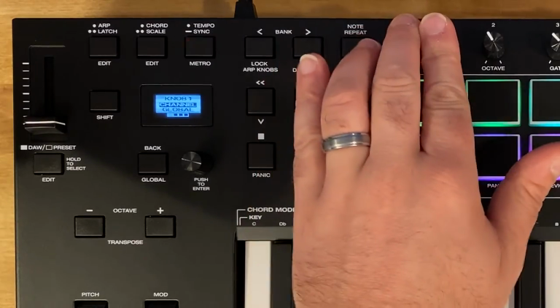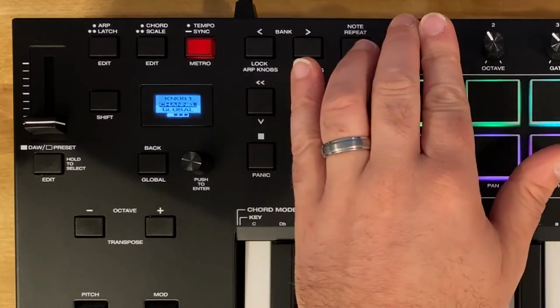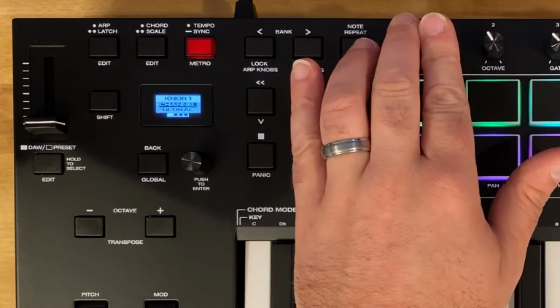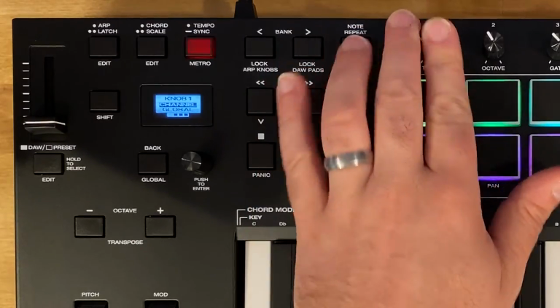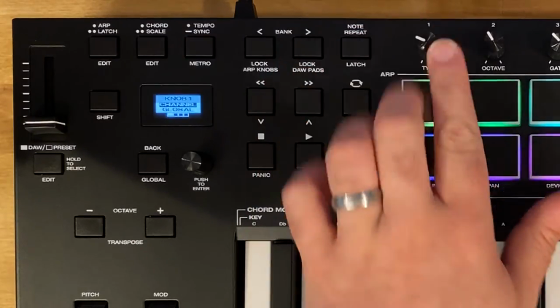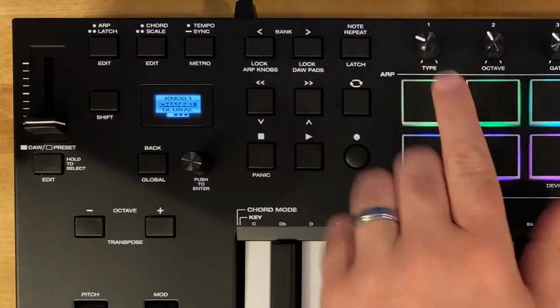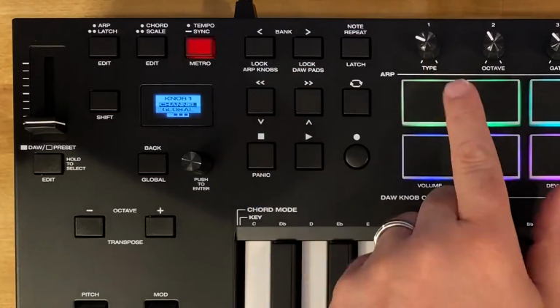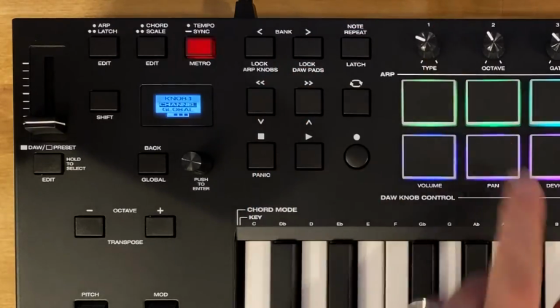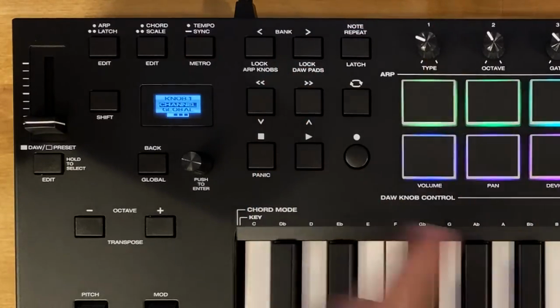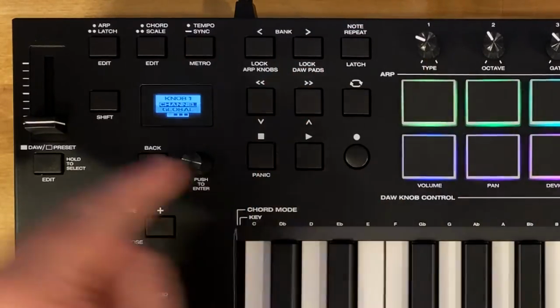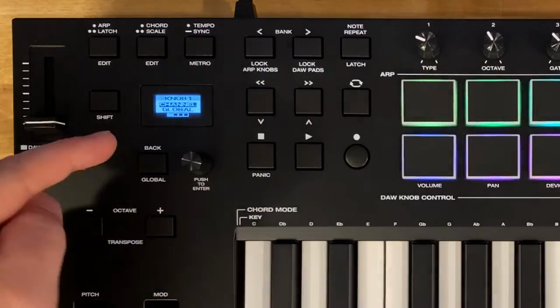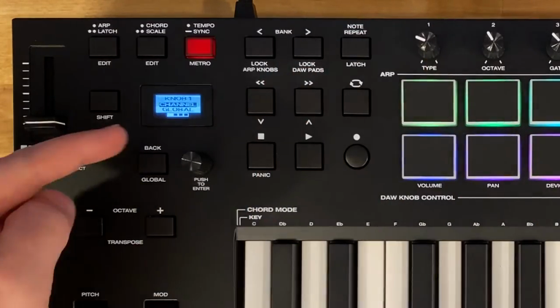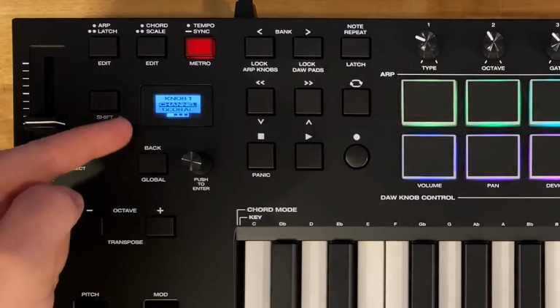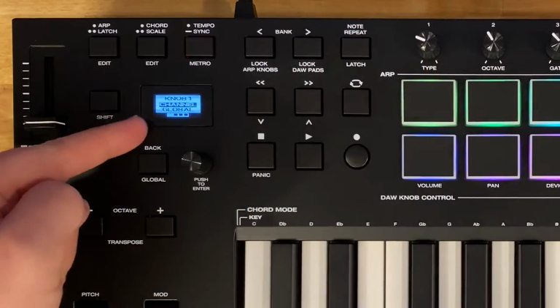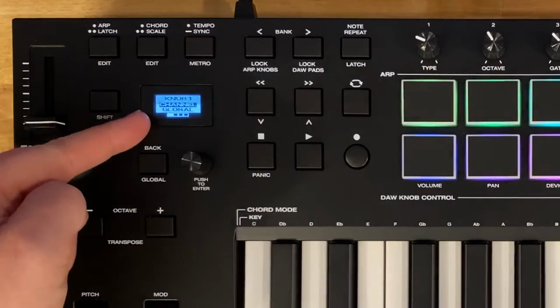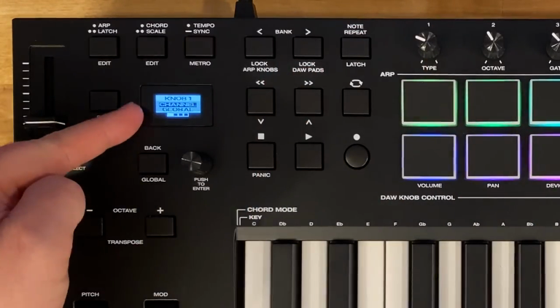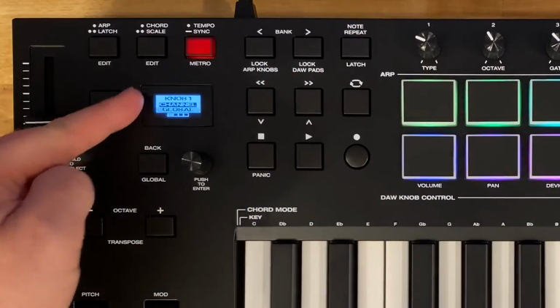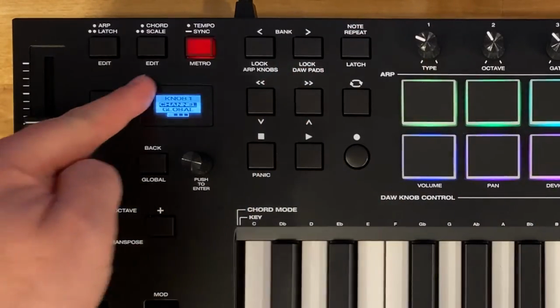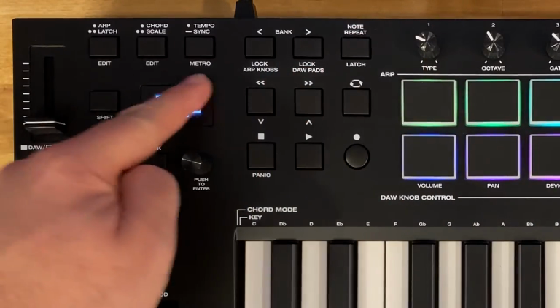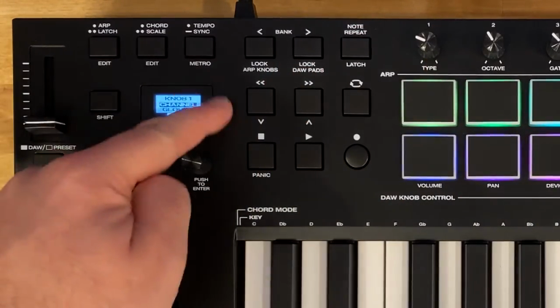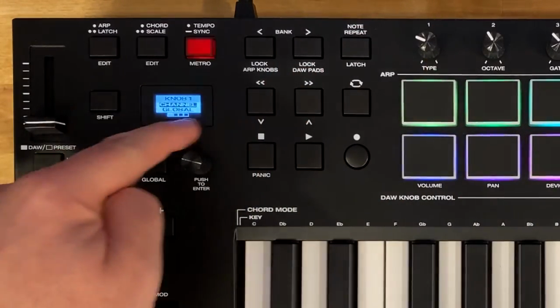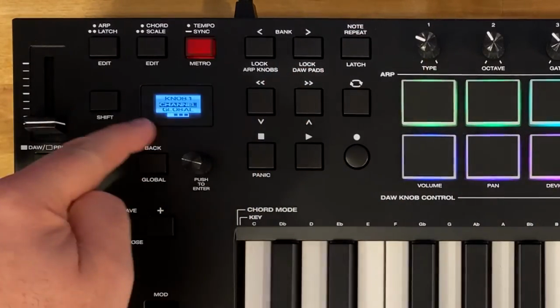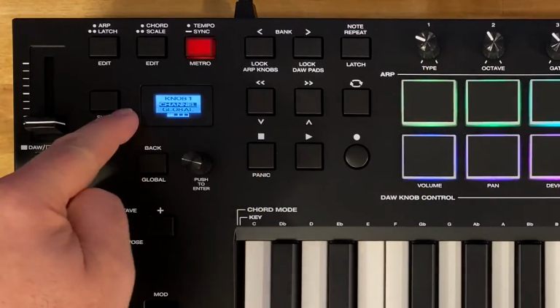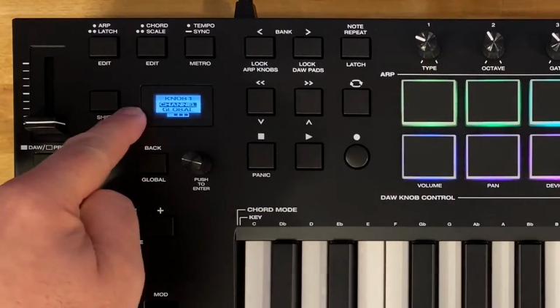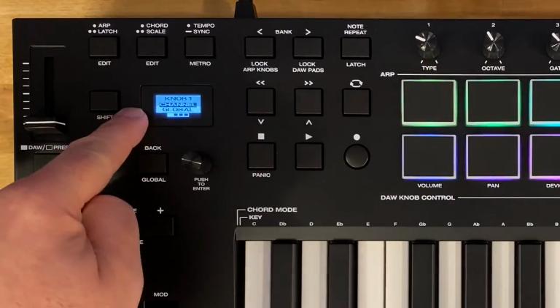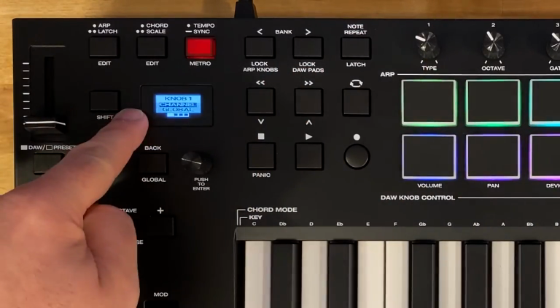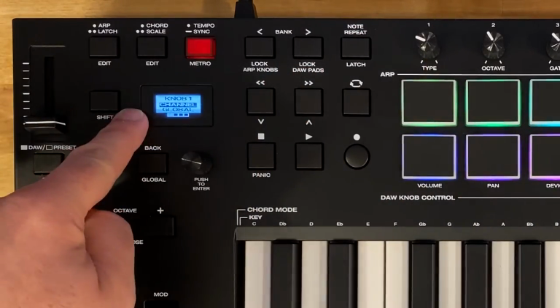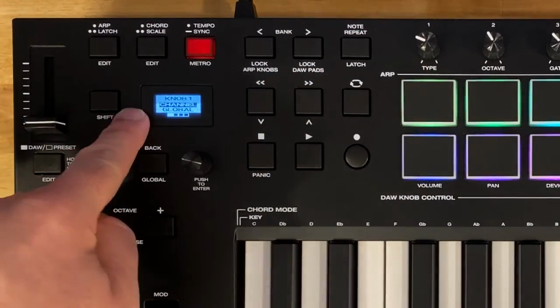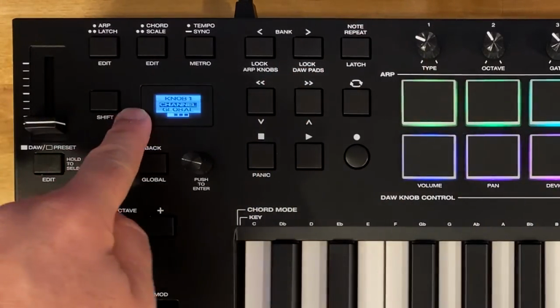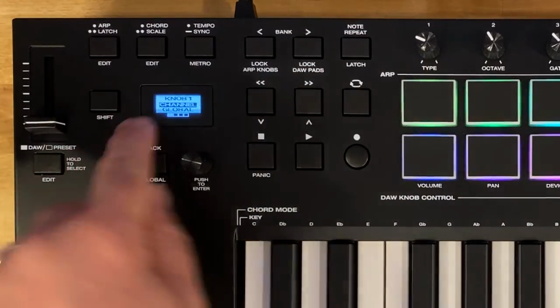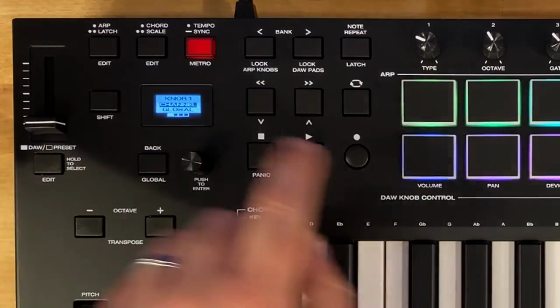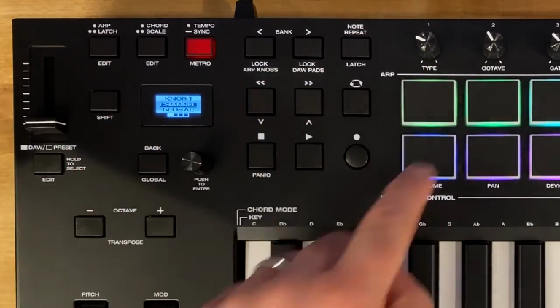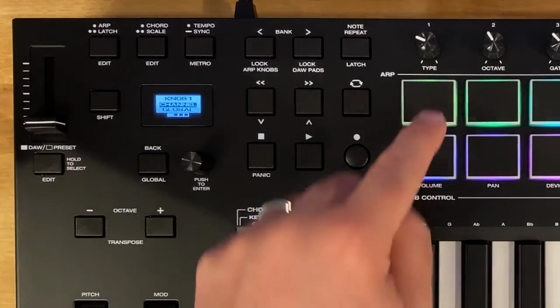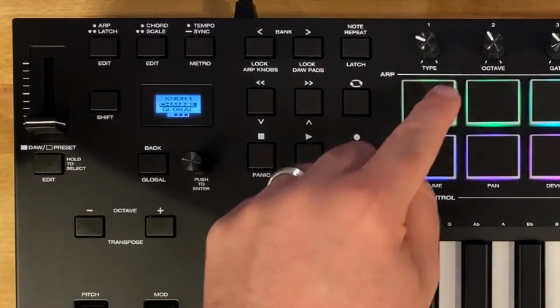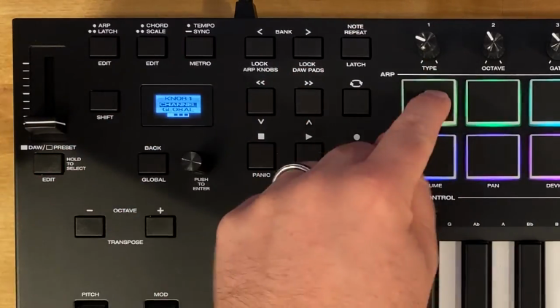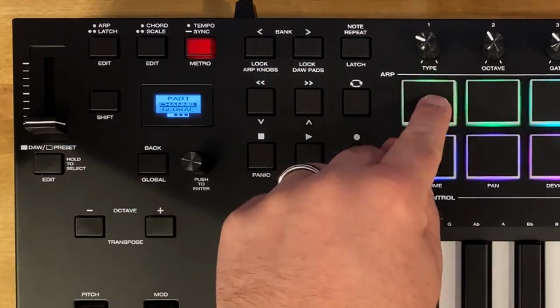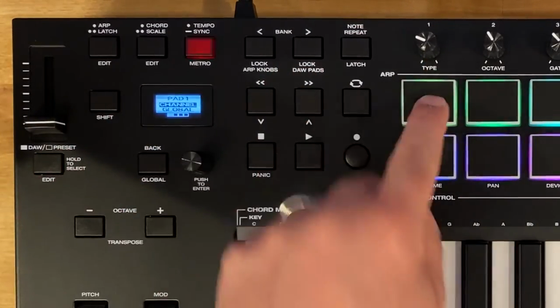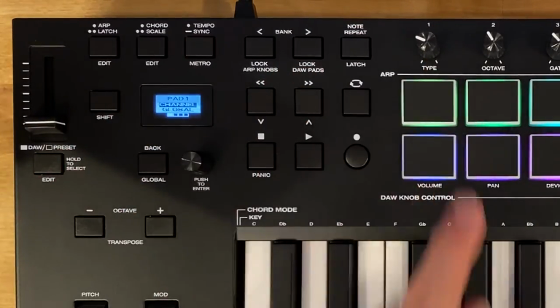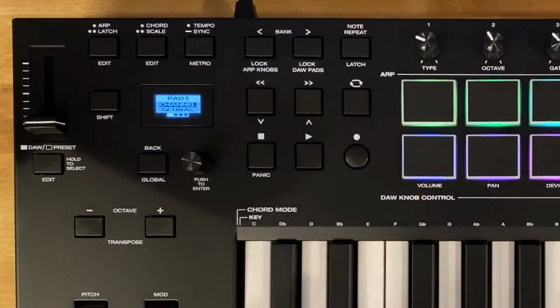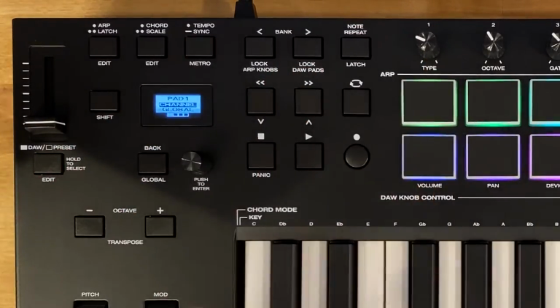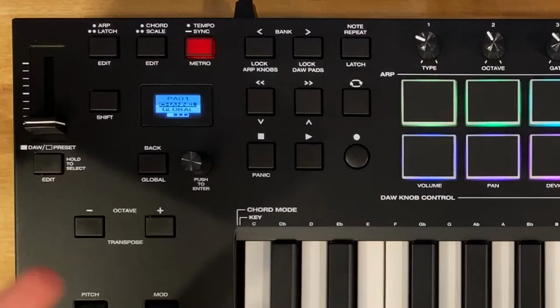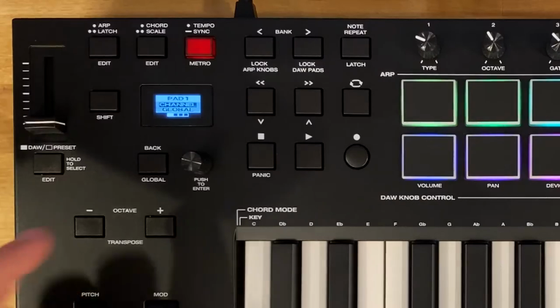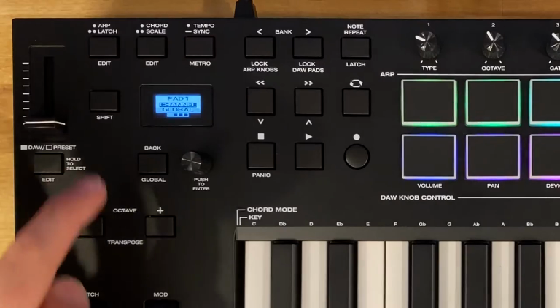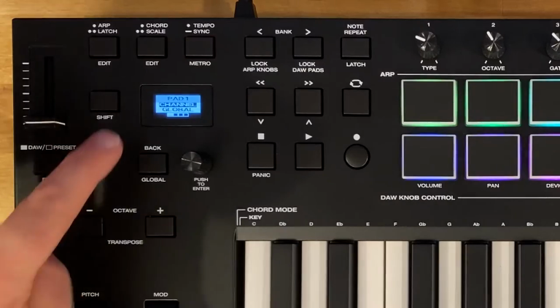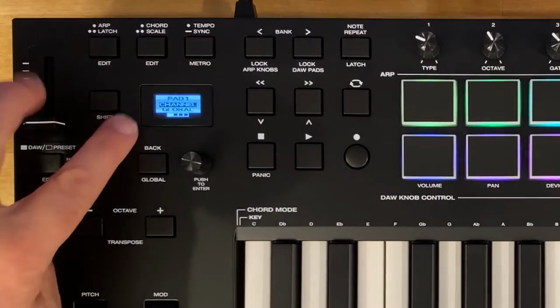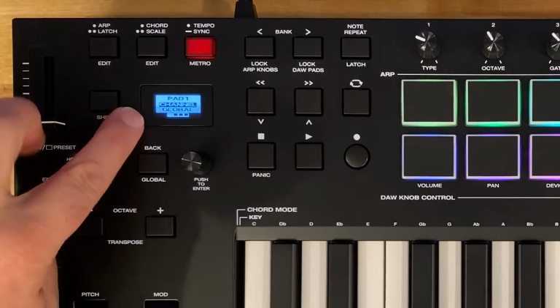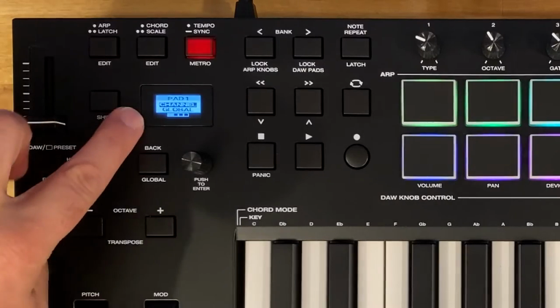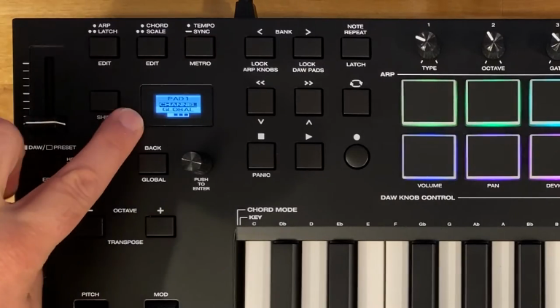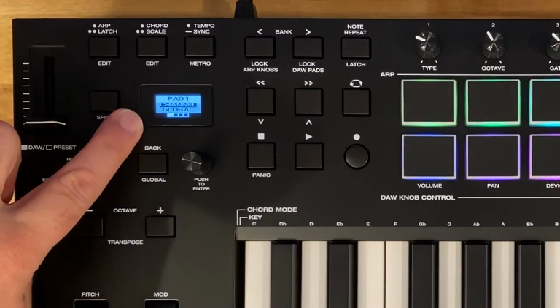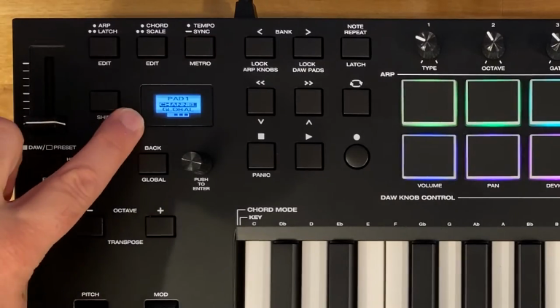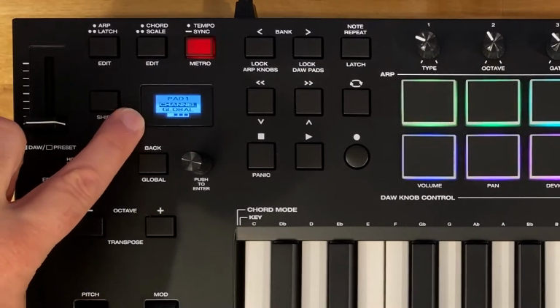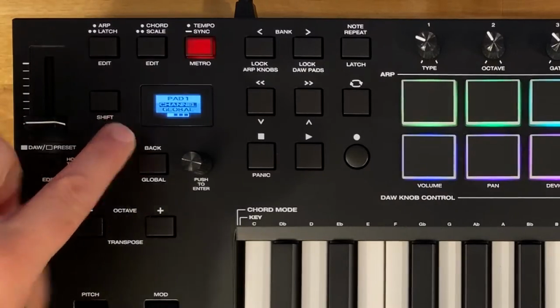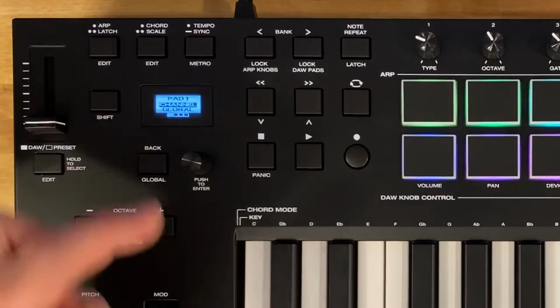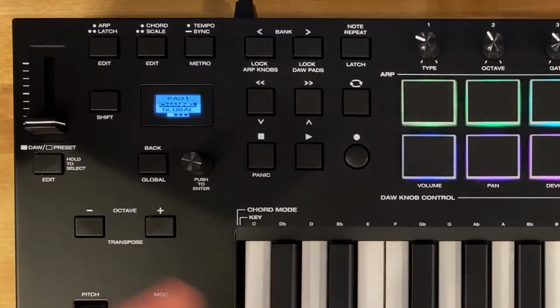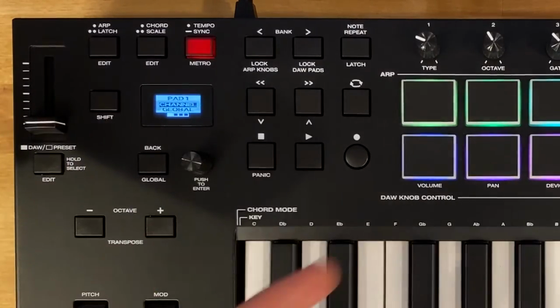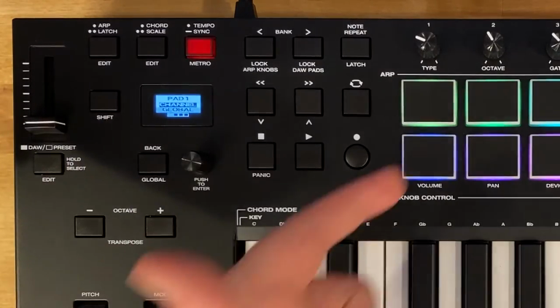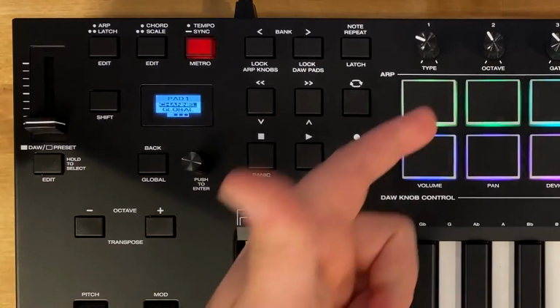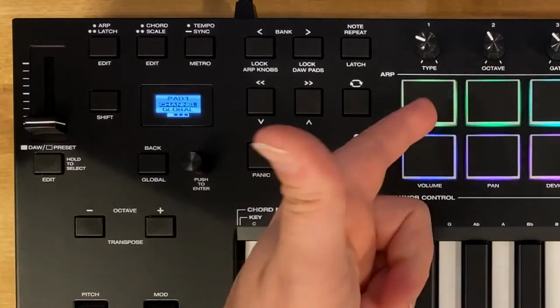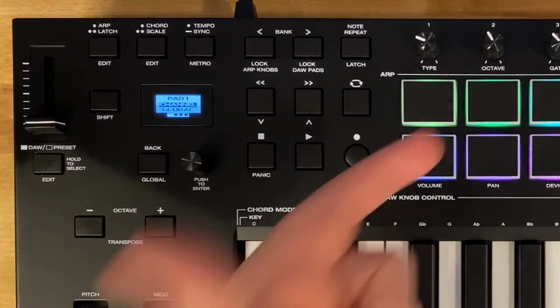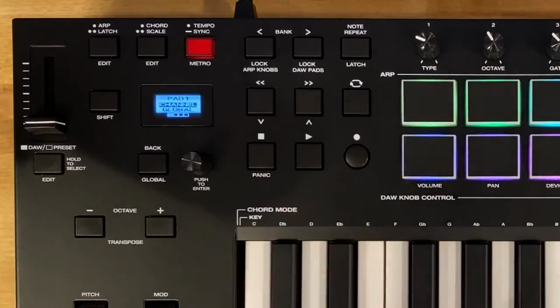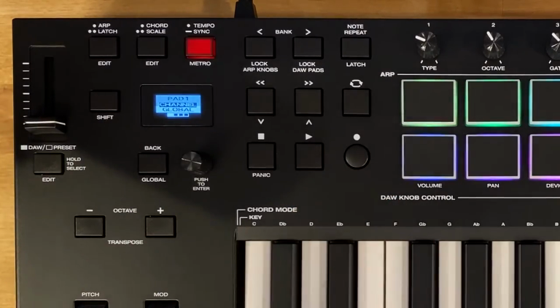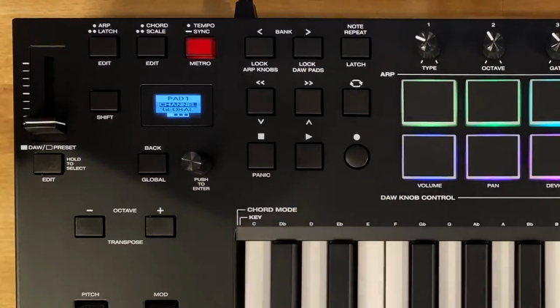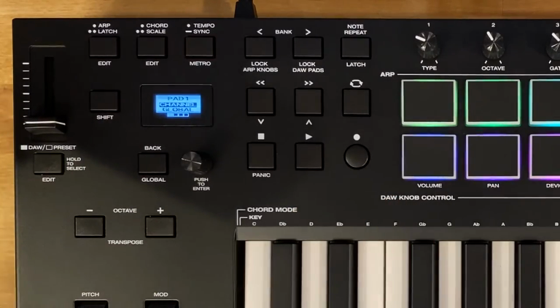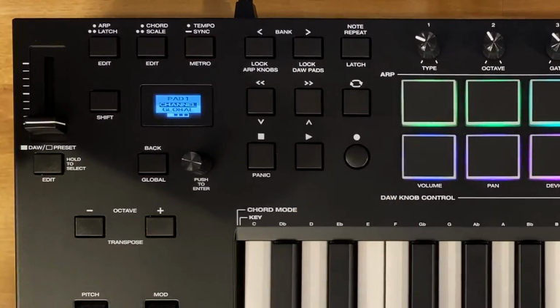If we turn knob one, we get the edit parameters for knob one. Same with pad one — tapping it brings up the edit parameters for pad one.